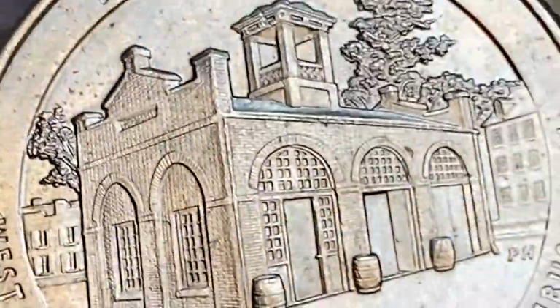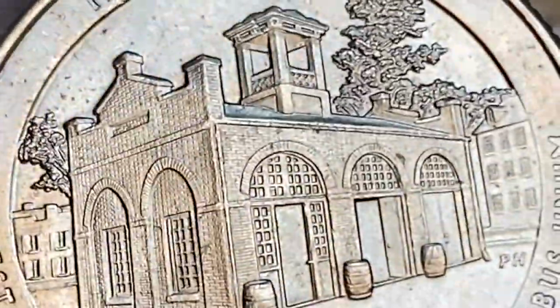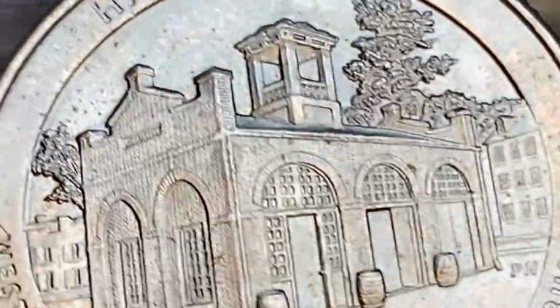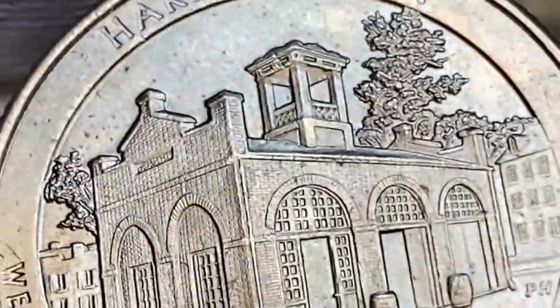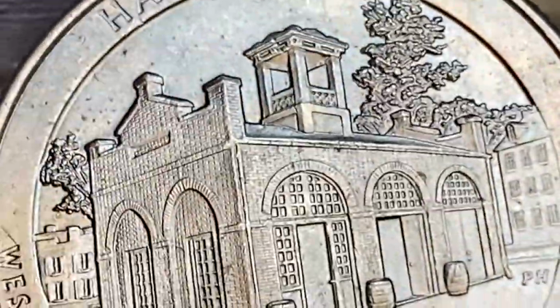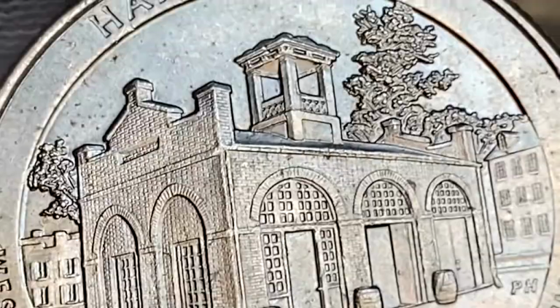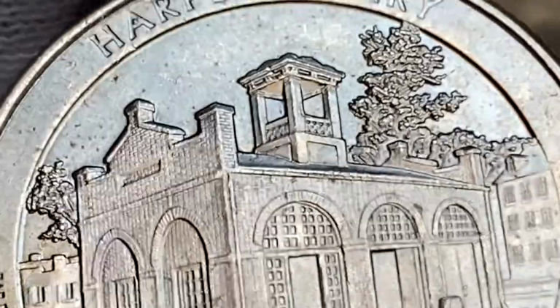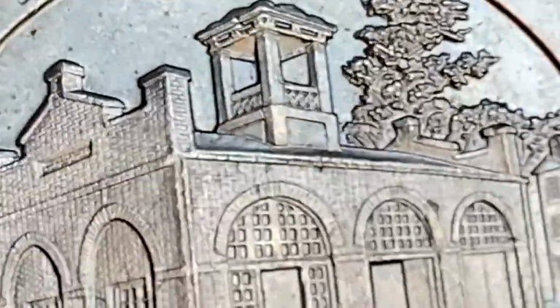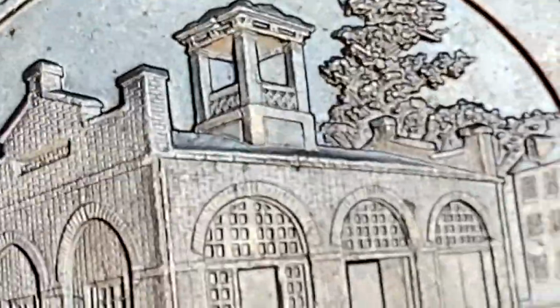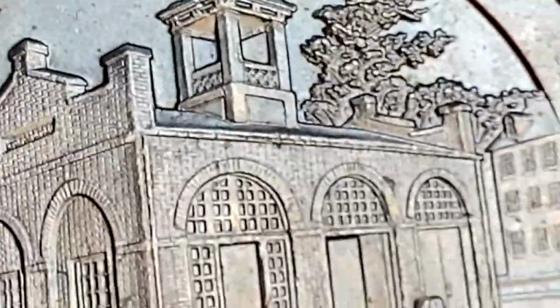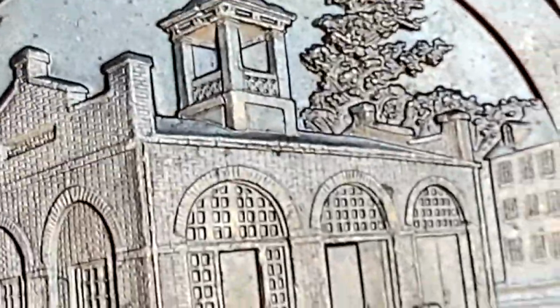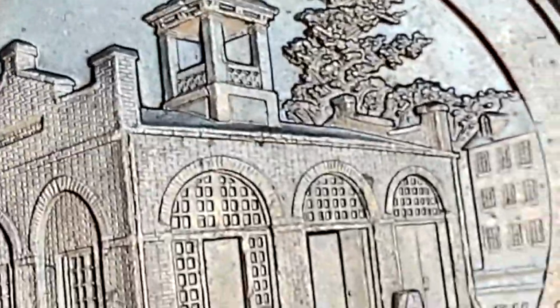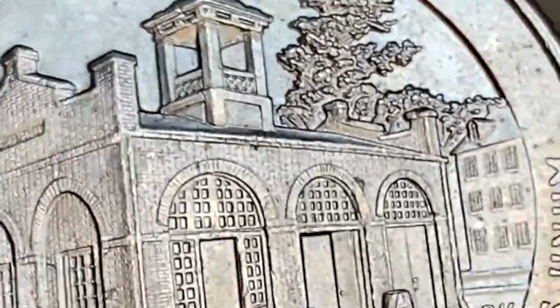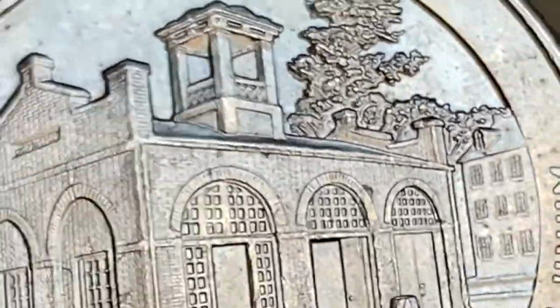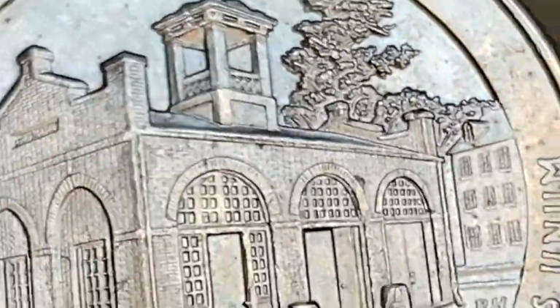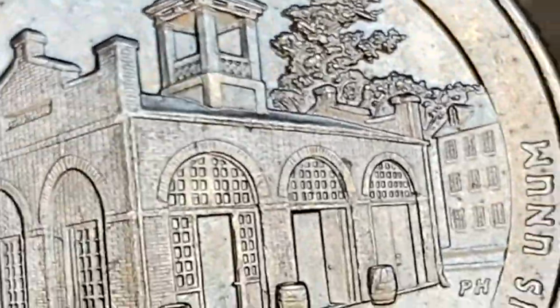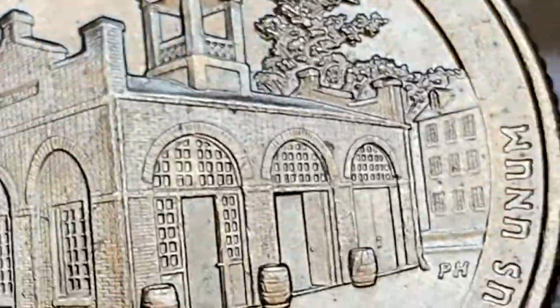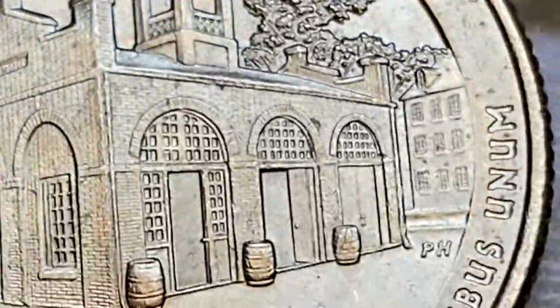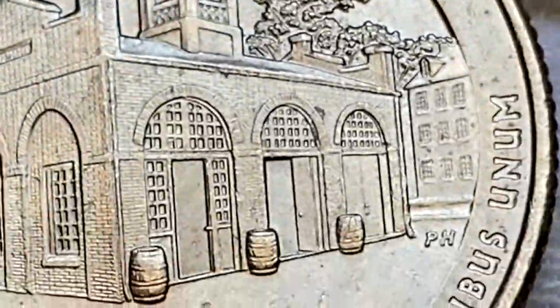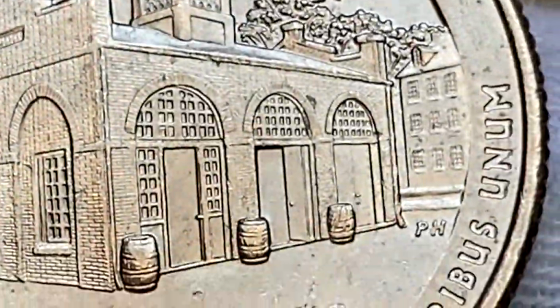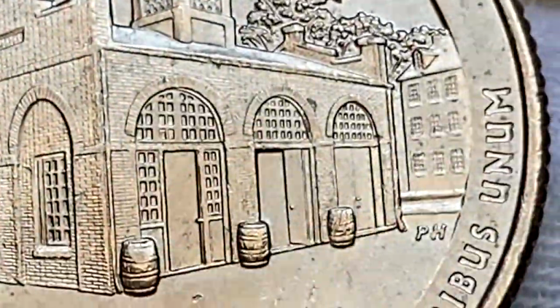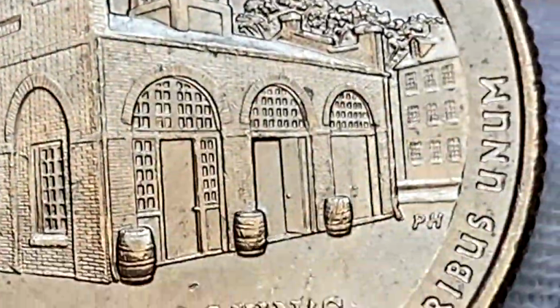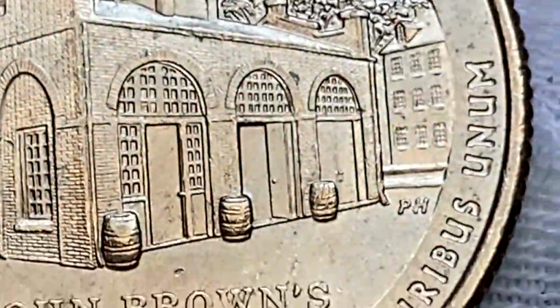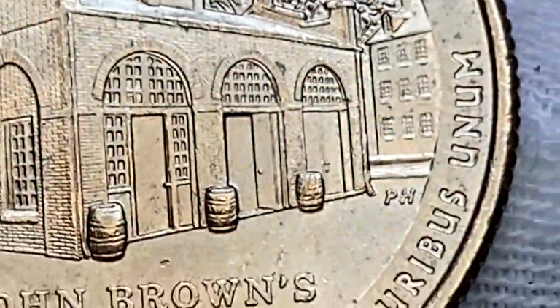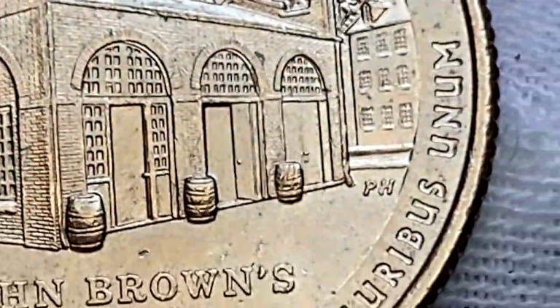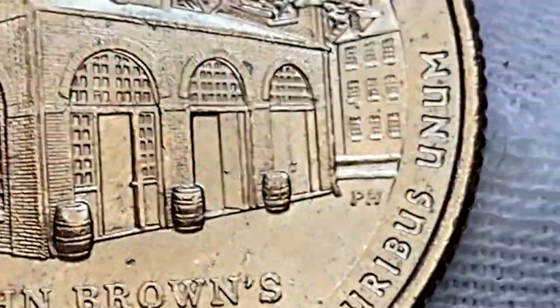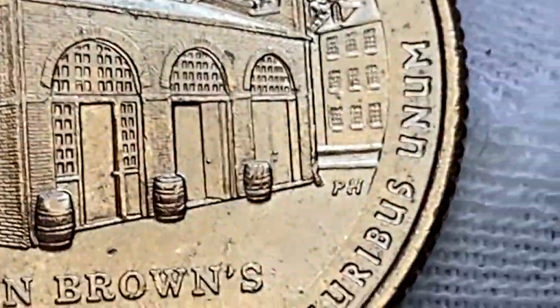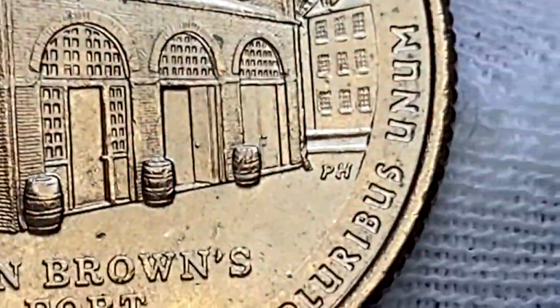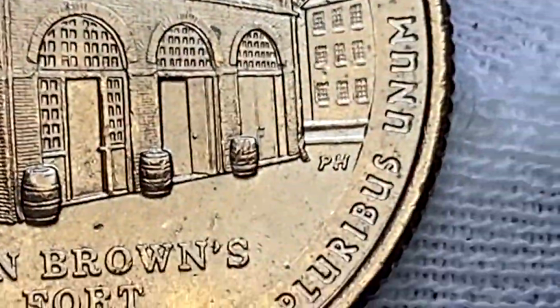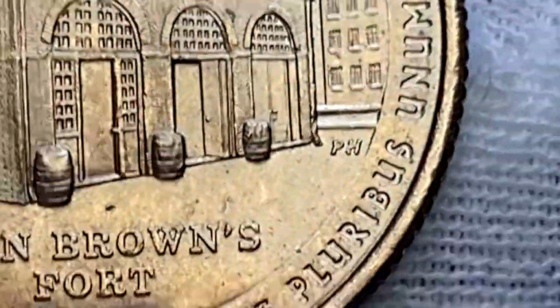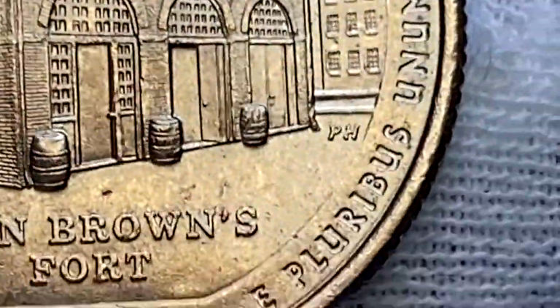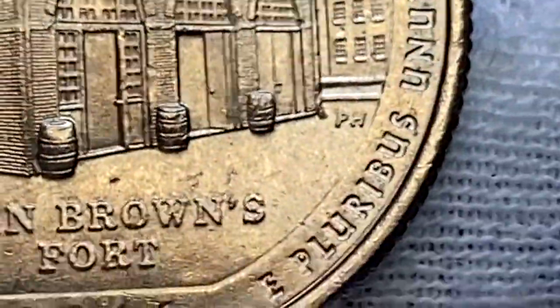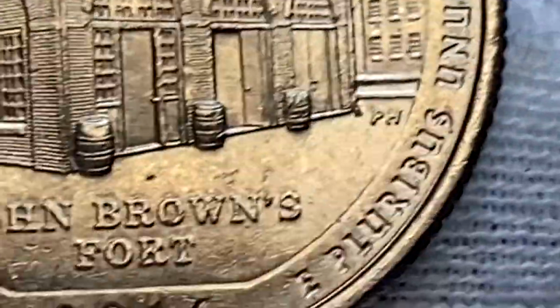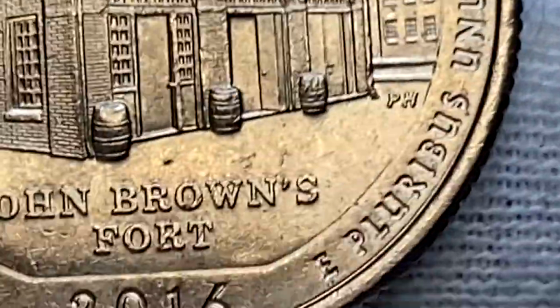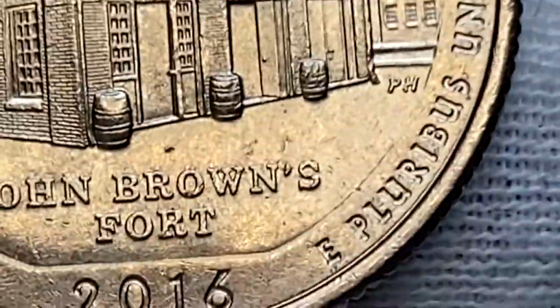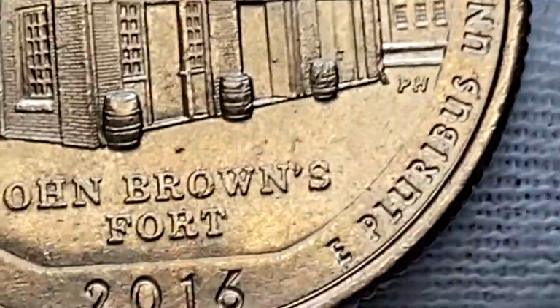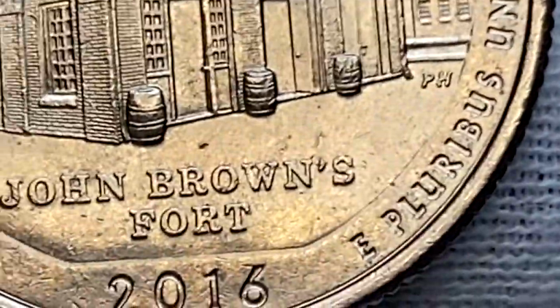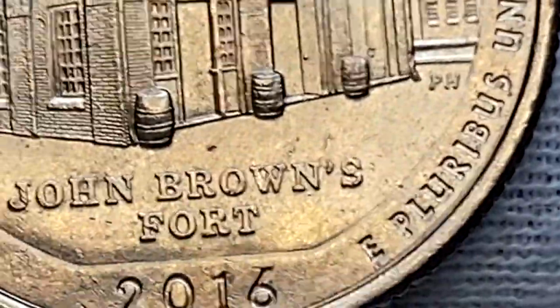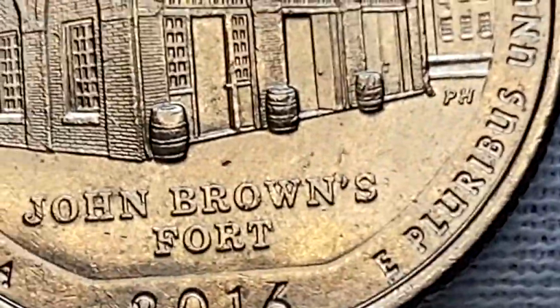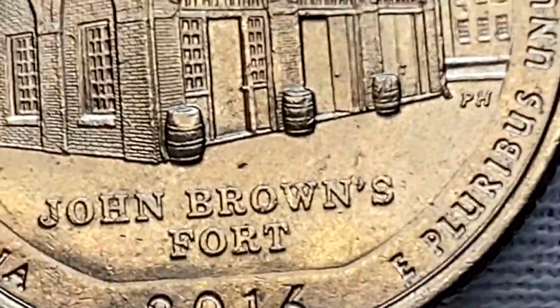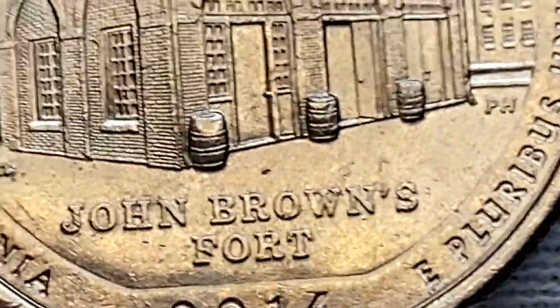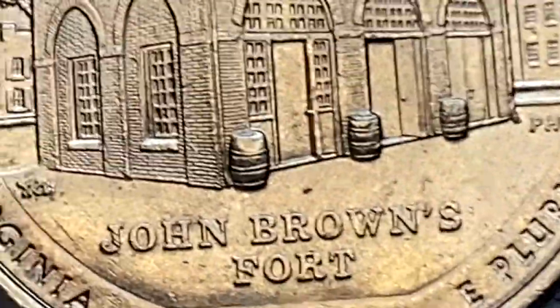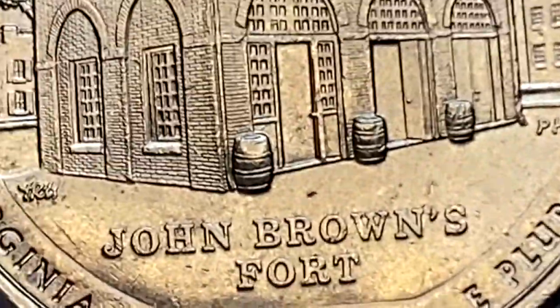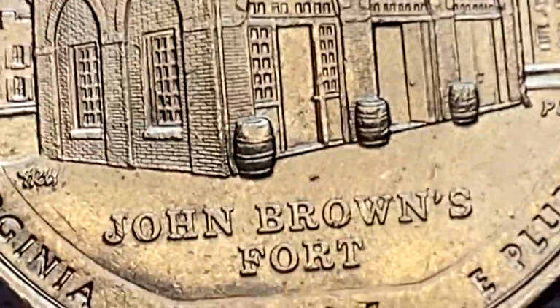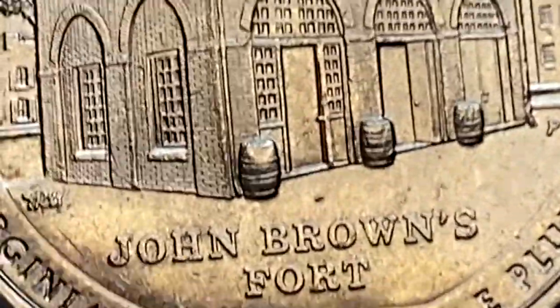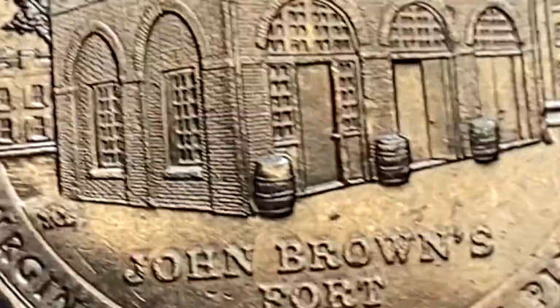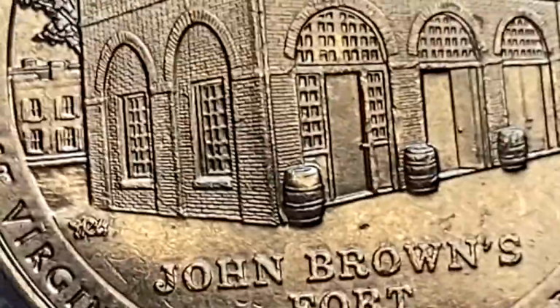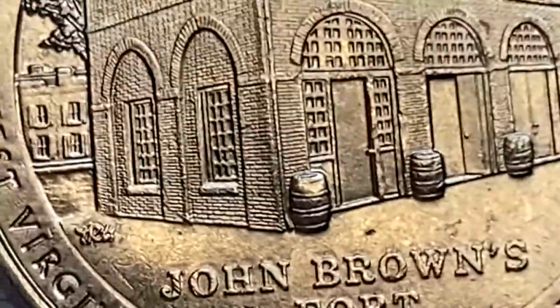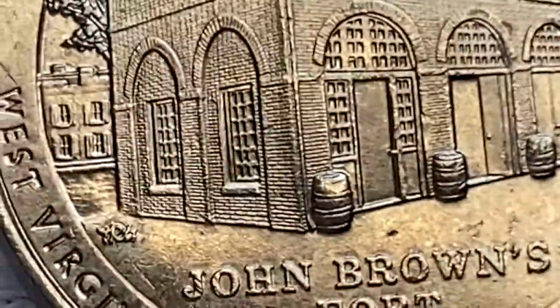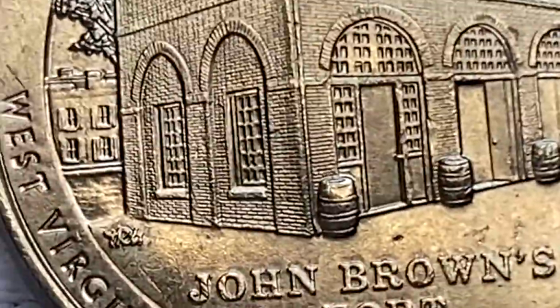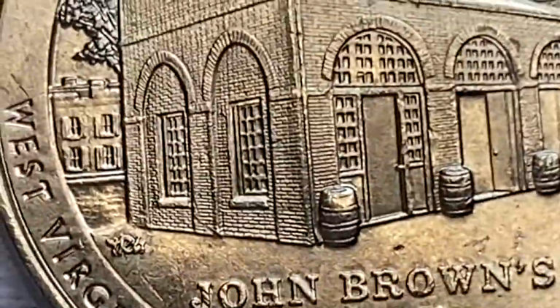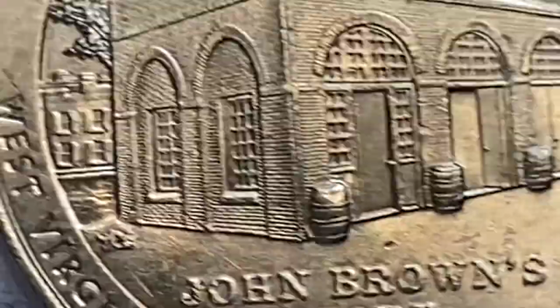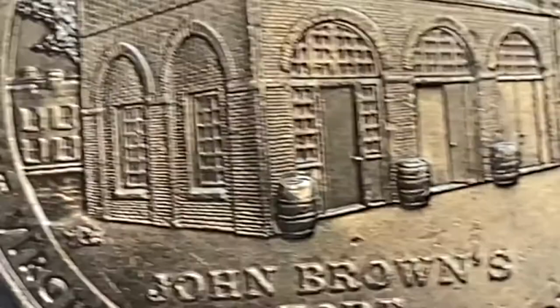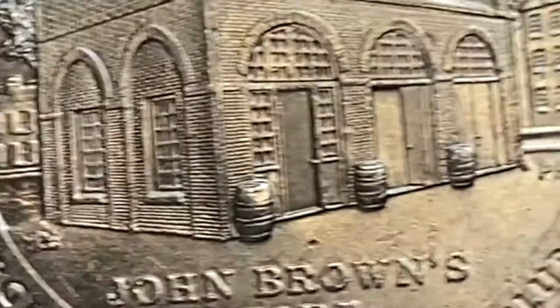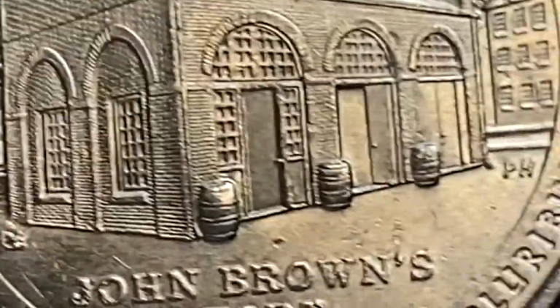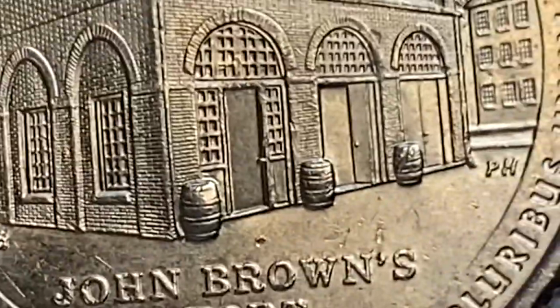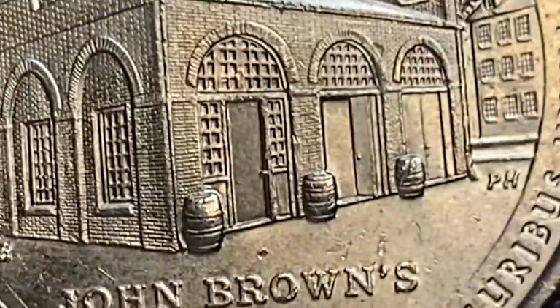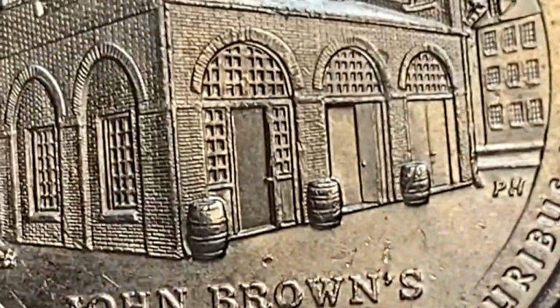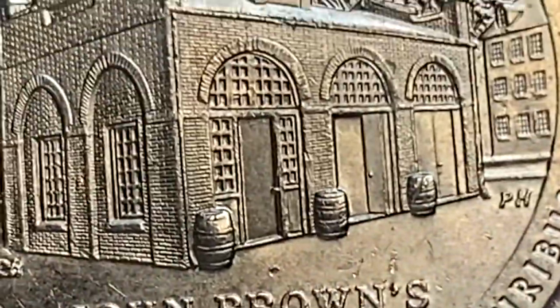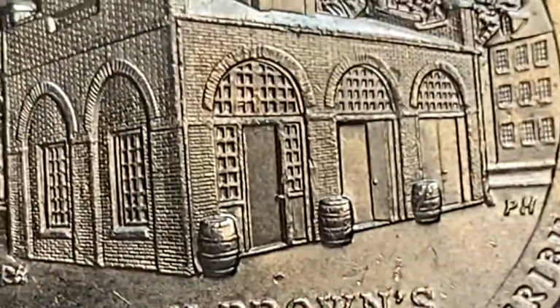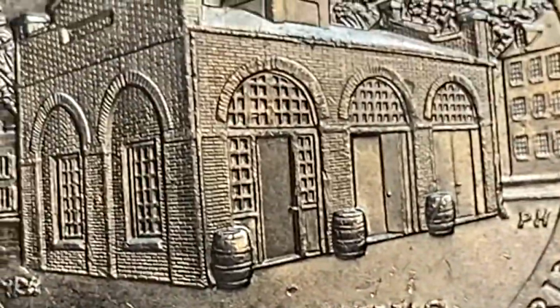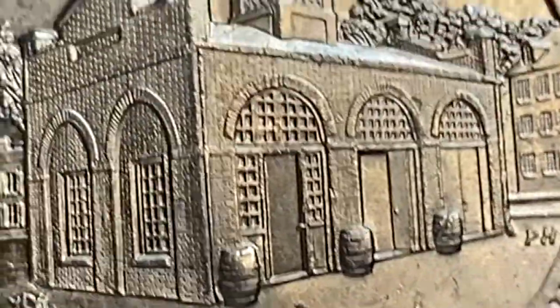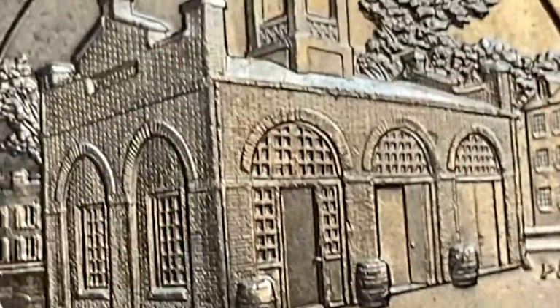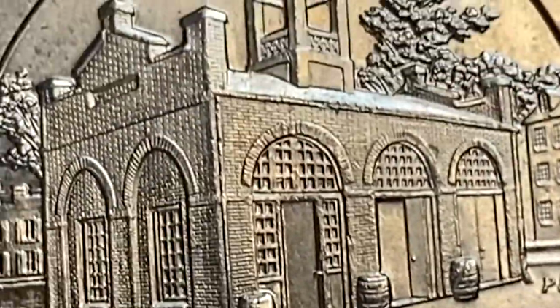If you have rare US coins, you can always post them for sale on our website. Watch this video till the end to get the link for the coin trading platform.